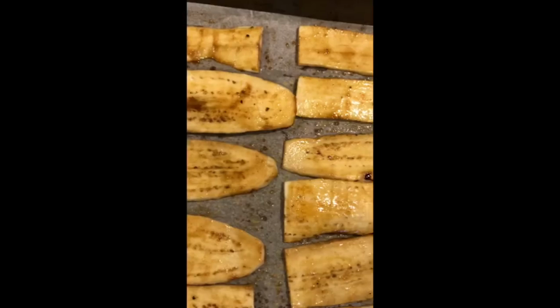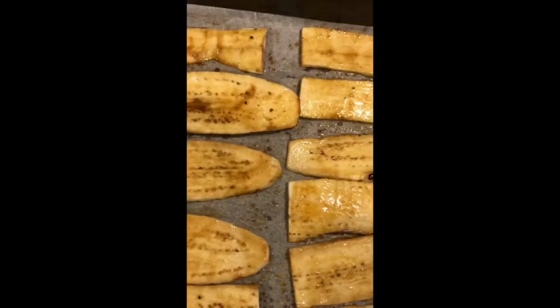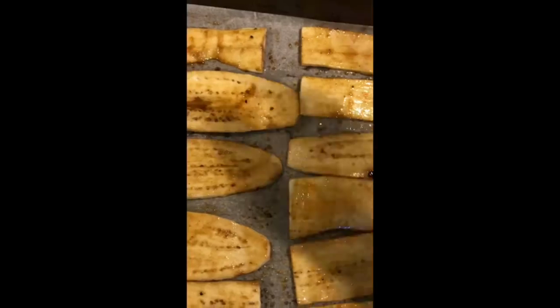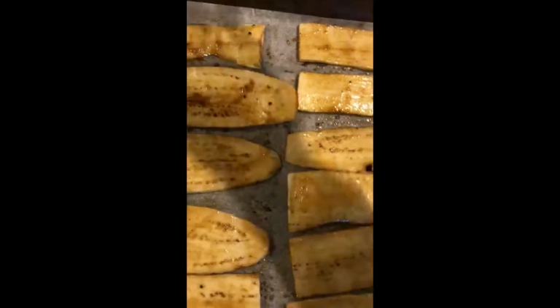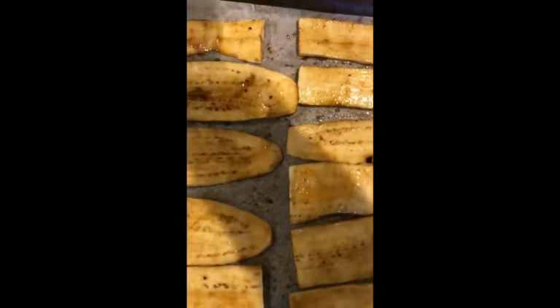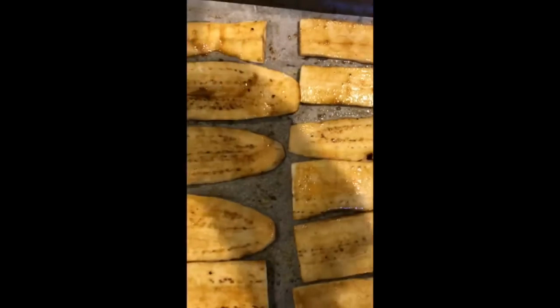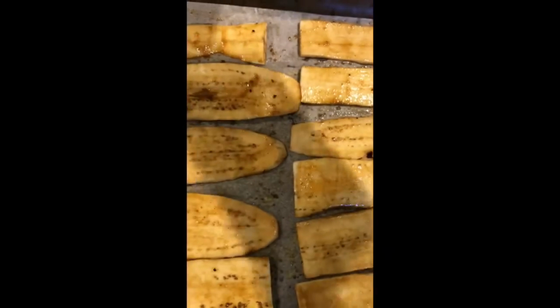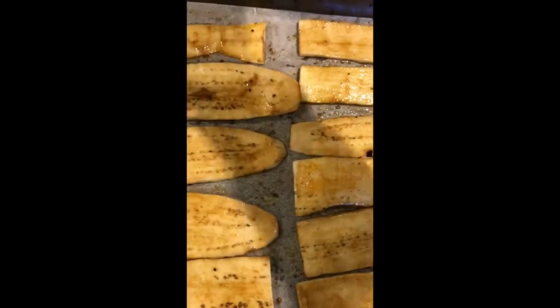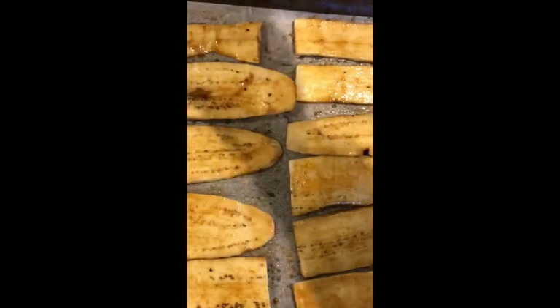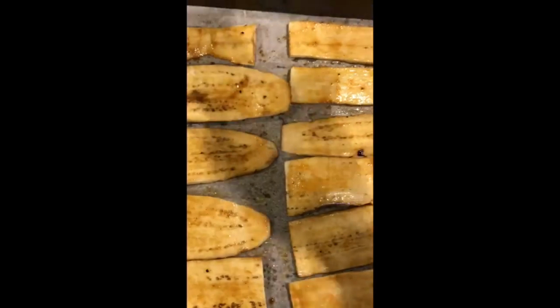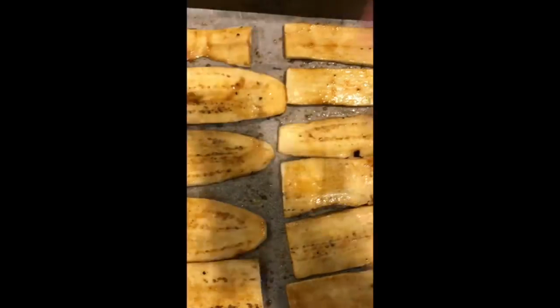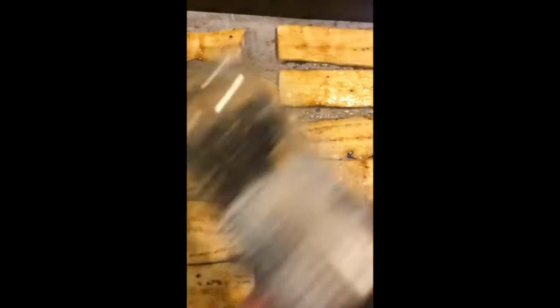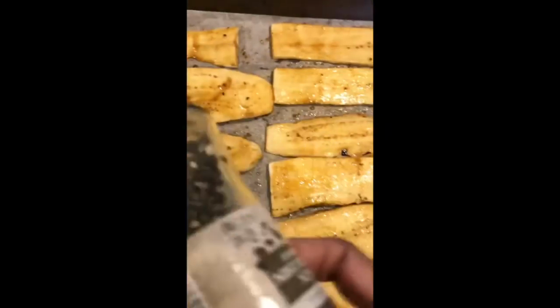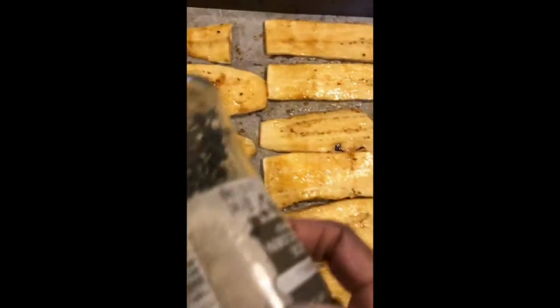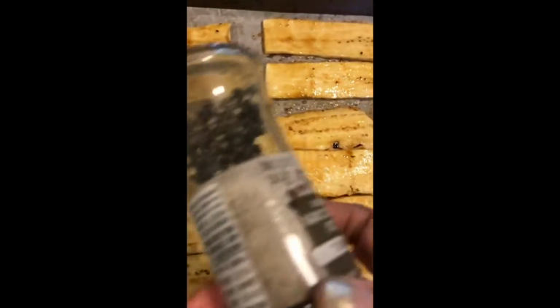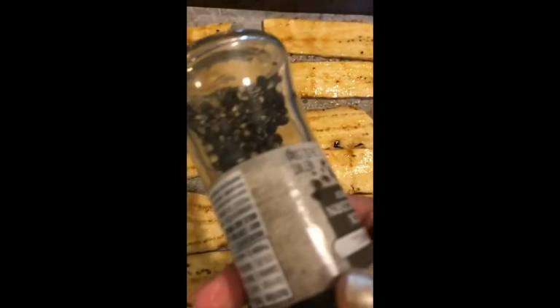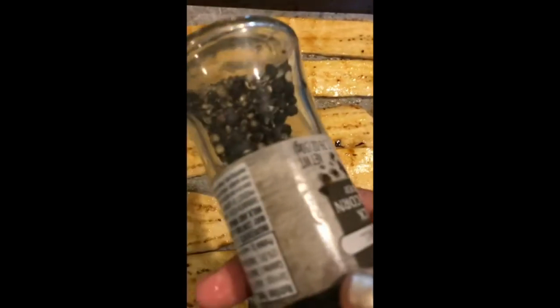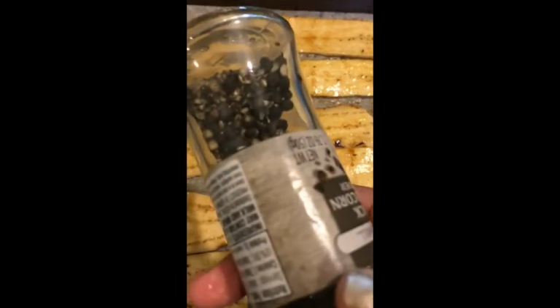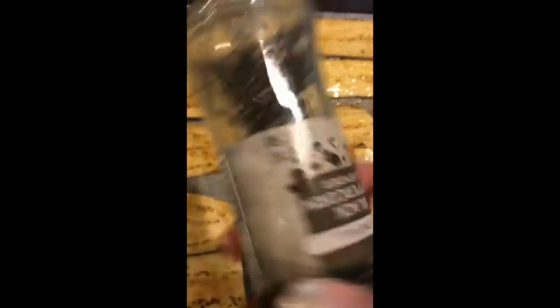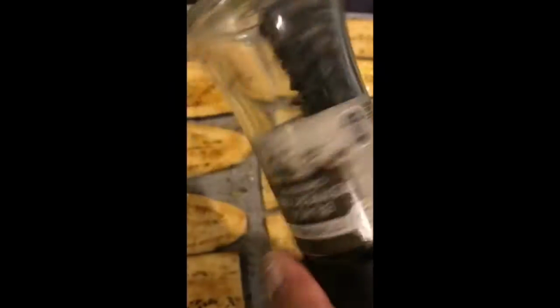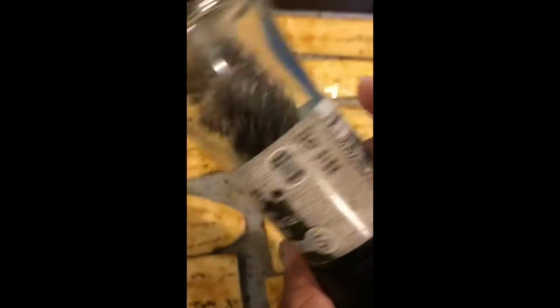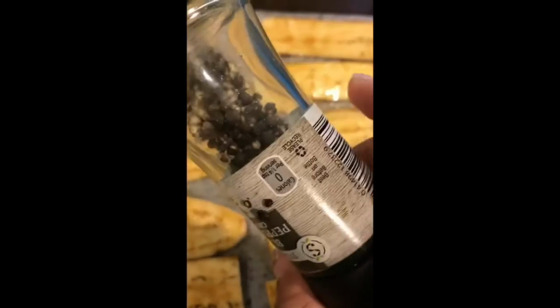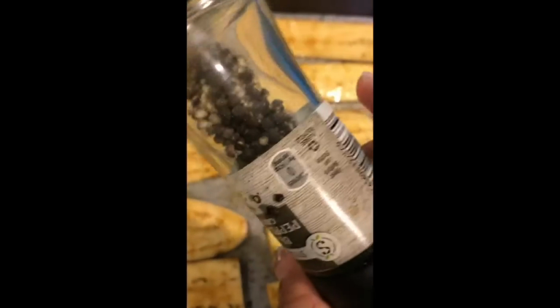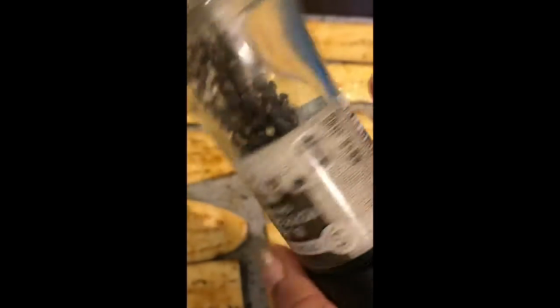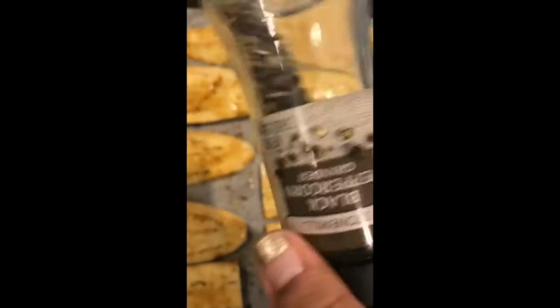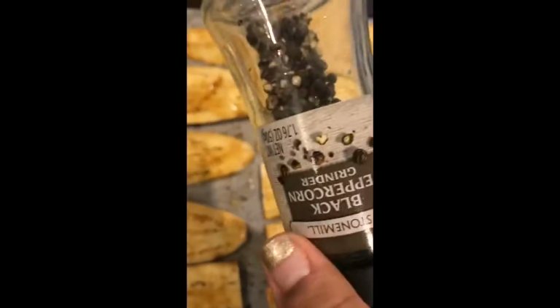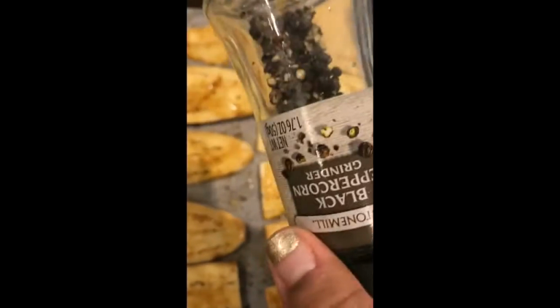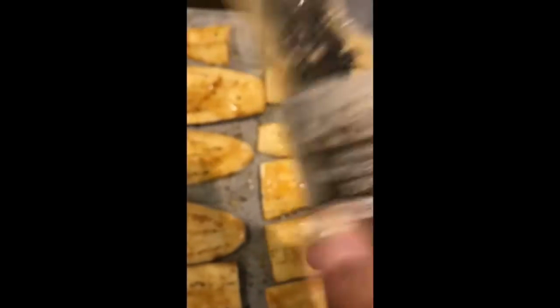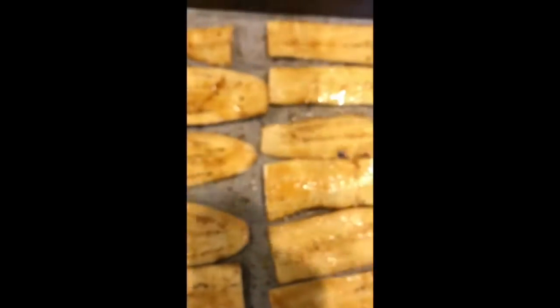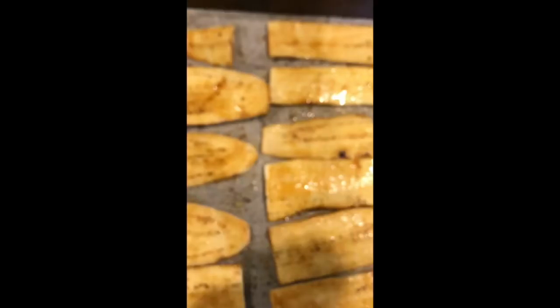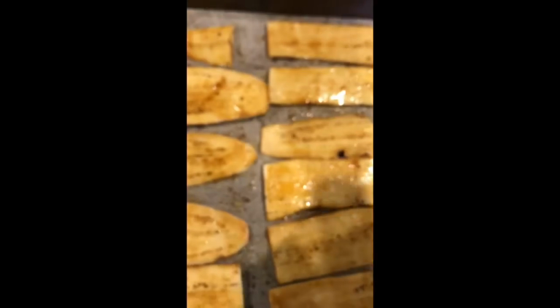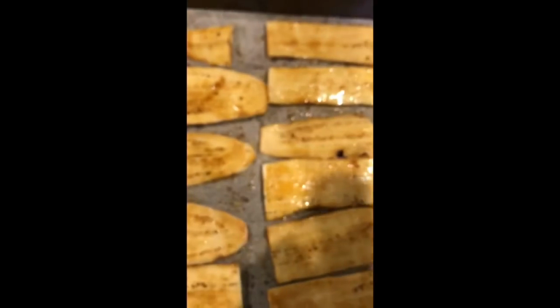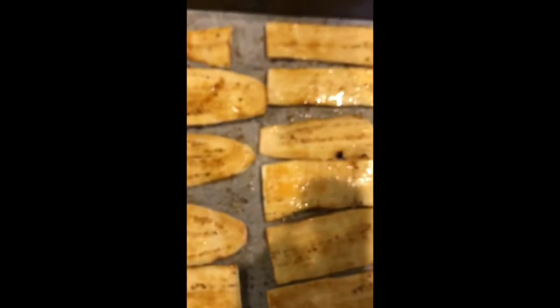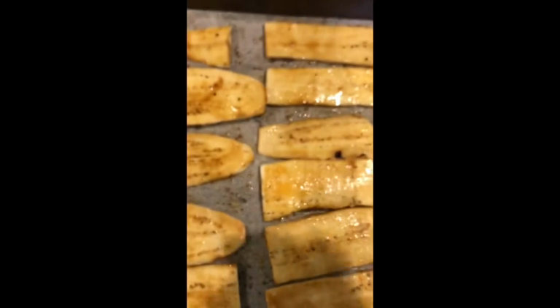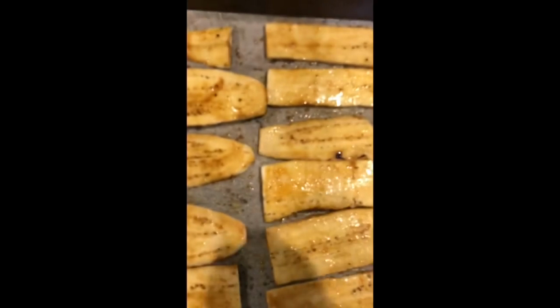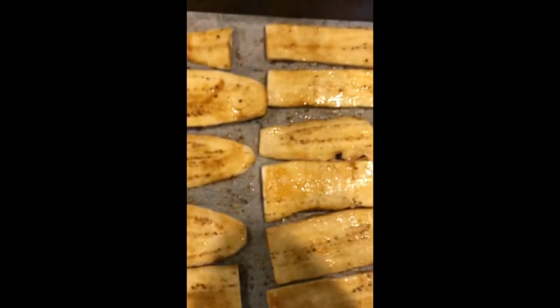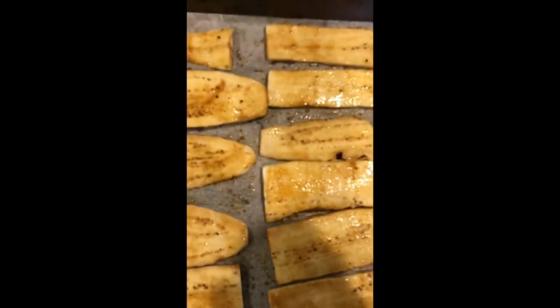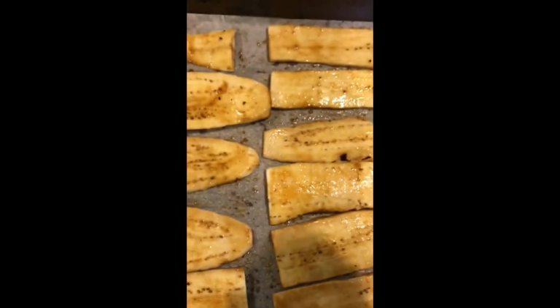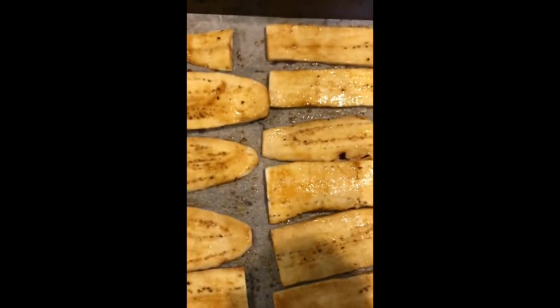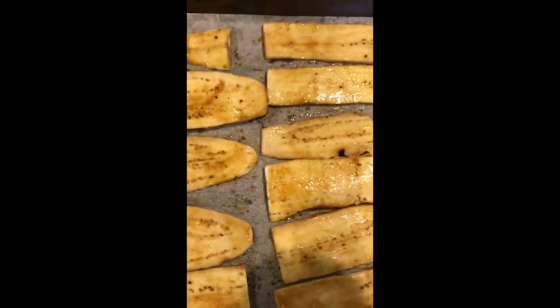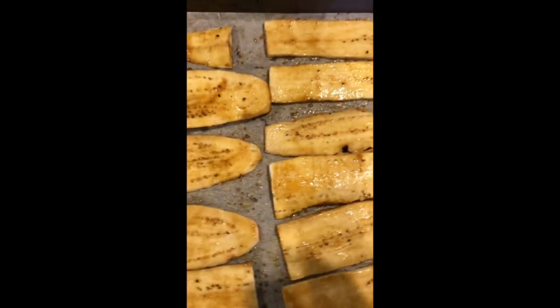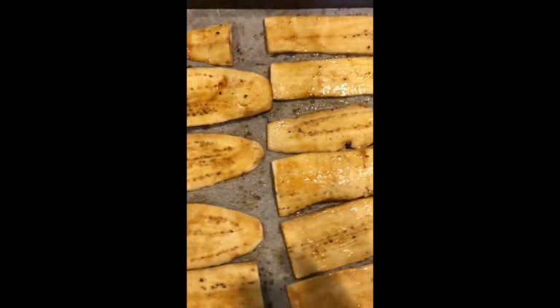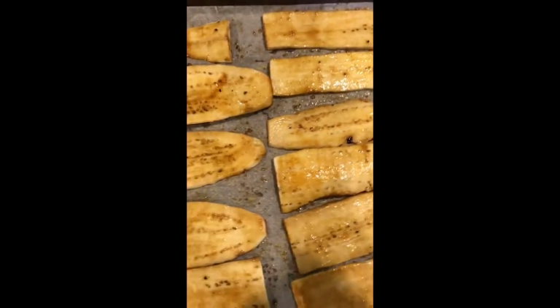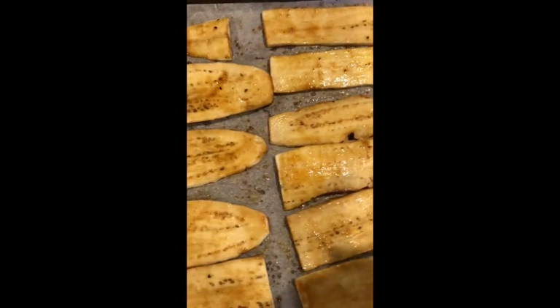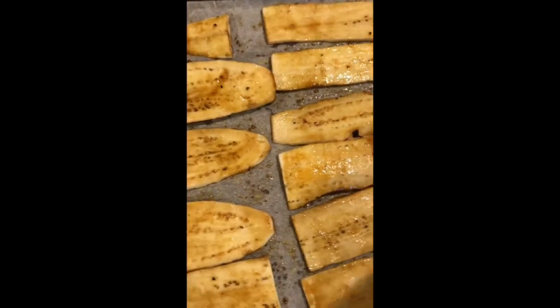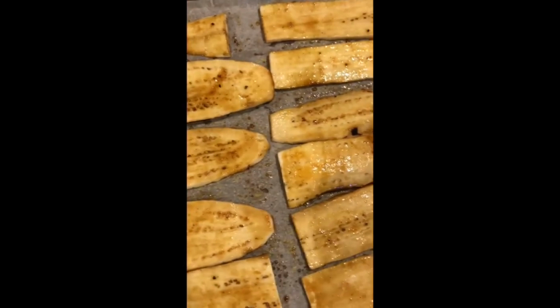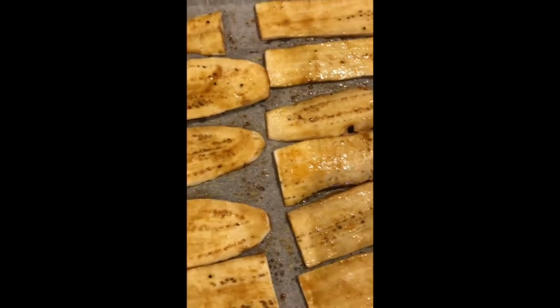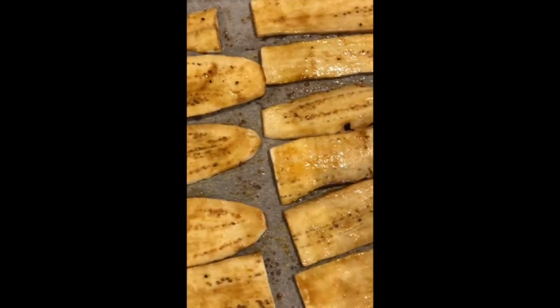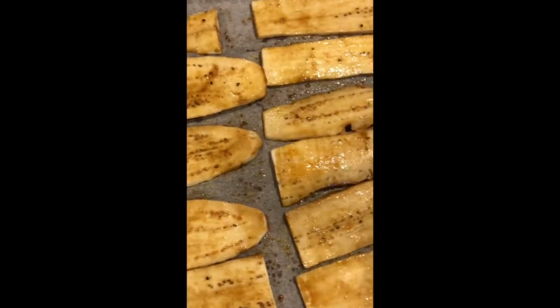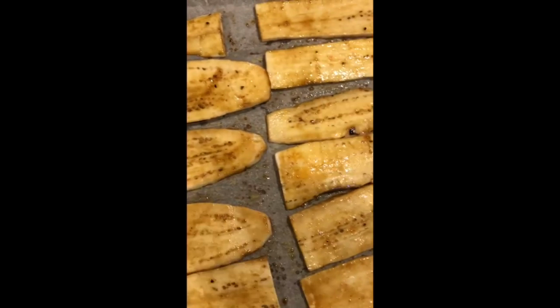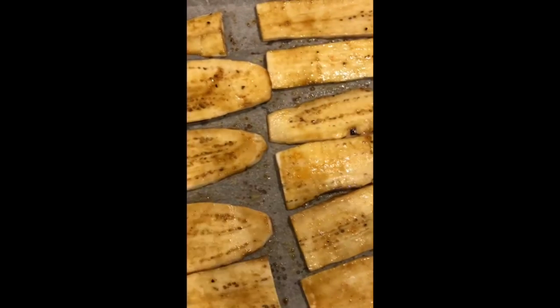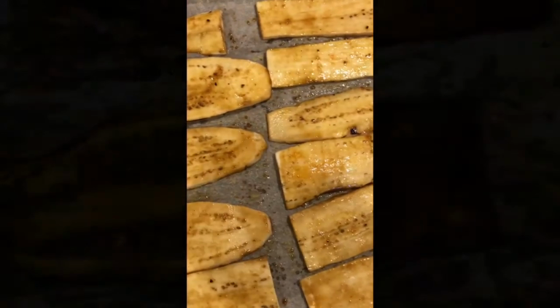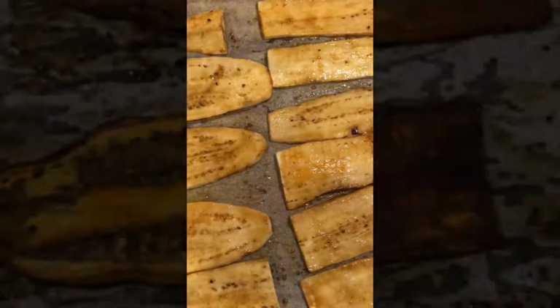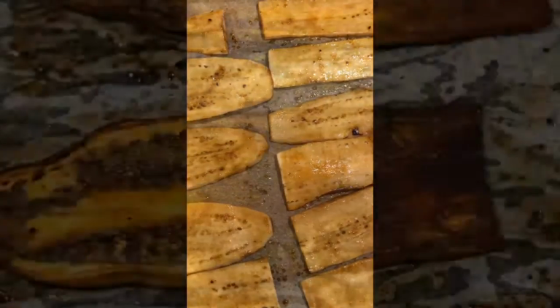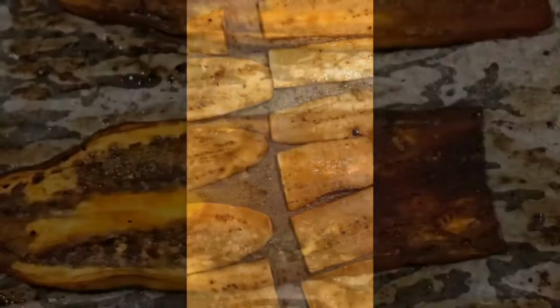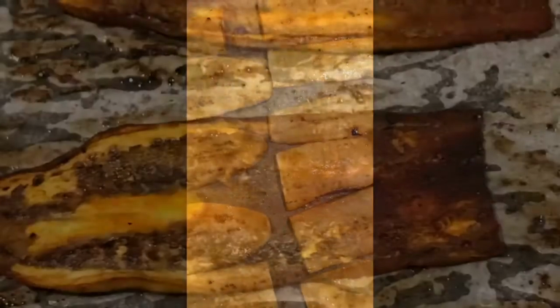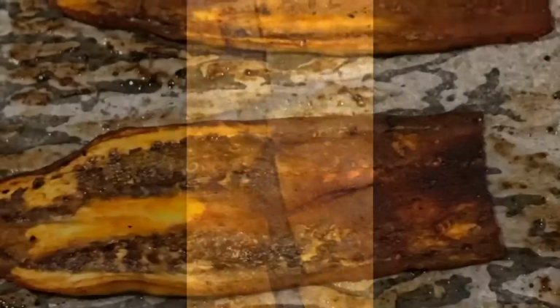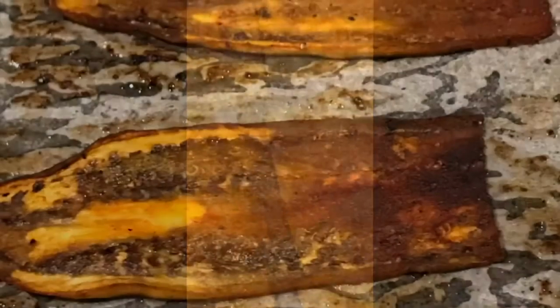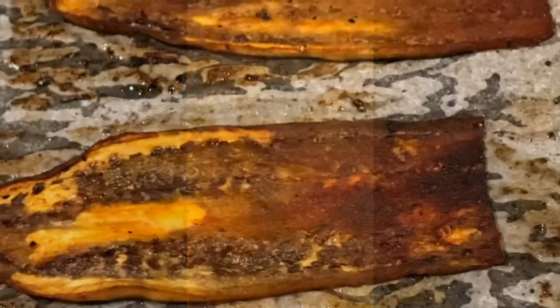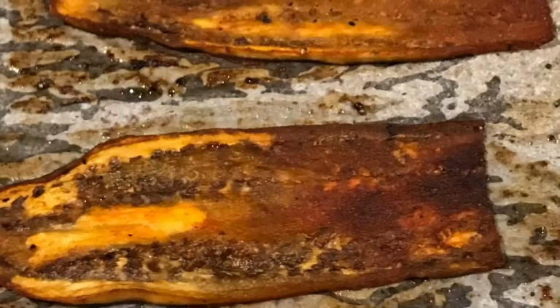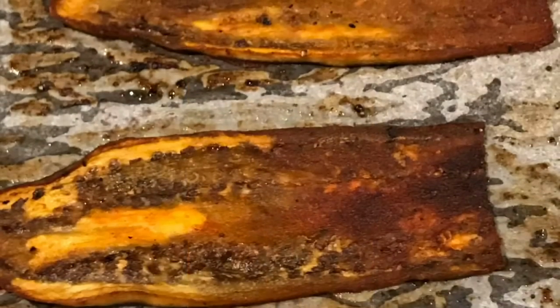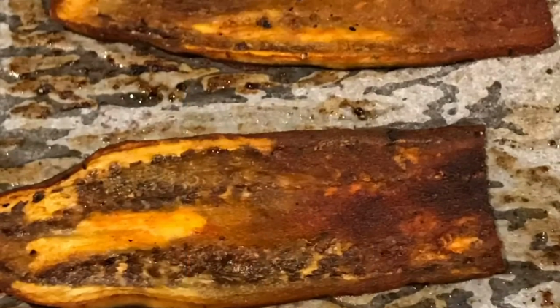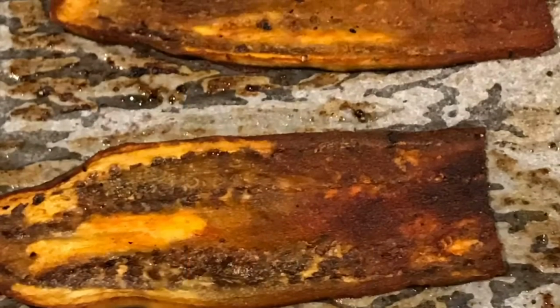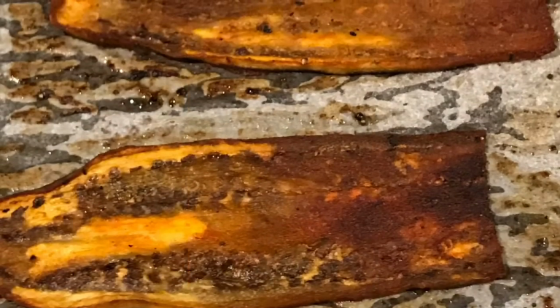I'm going to add a little bit of fresh ground peppercorn on top and then put them in the oven.